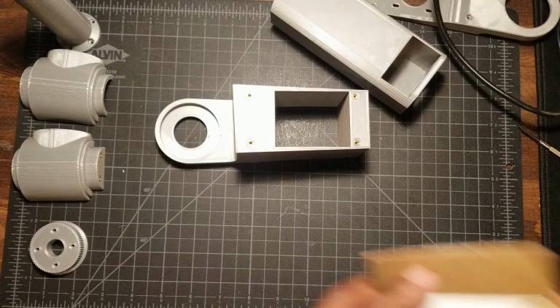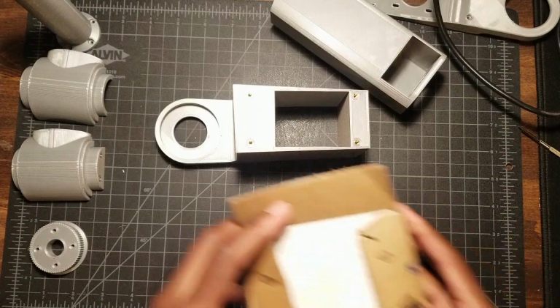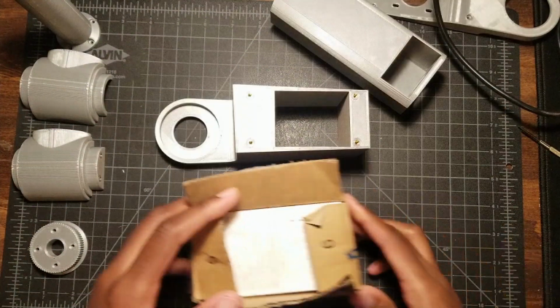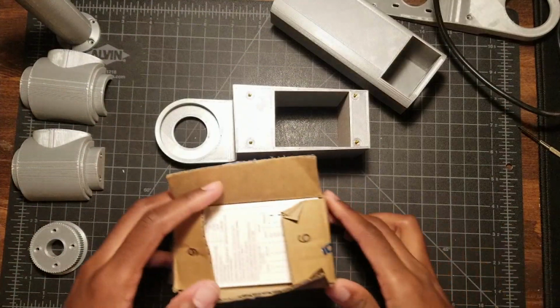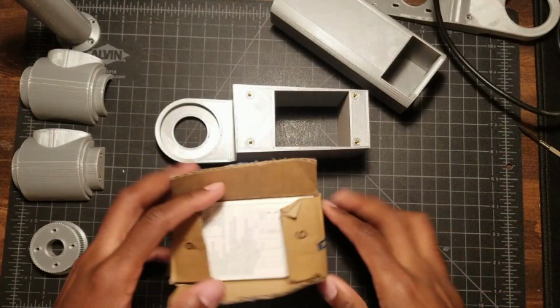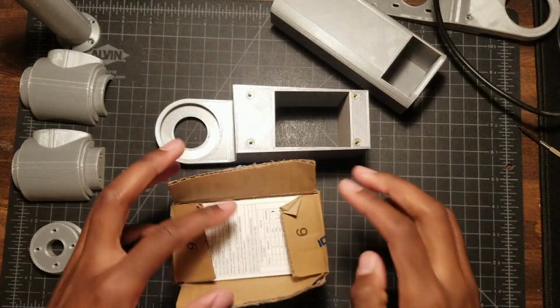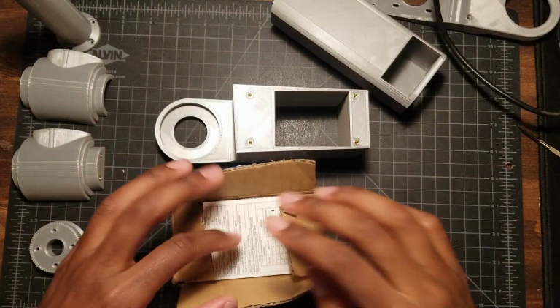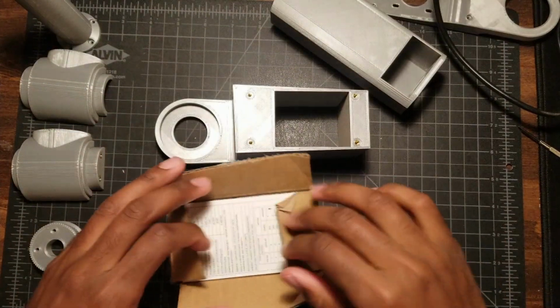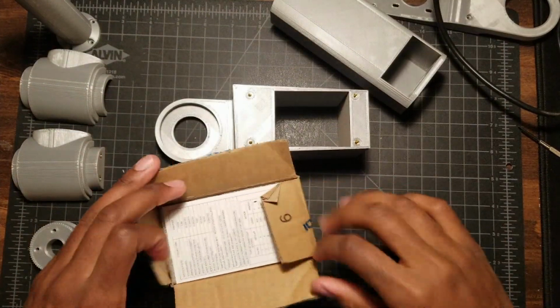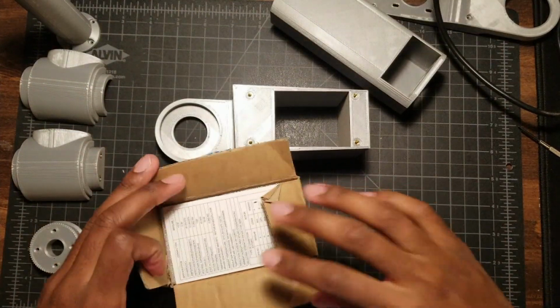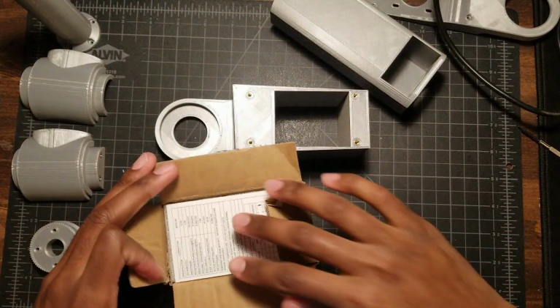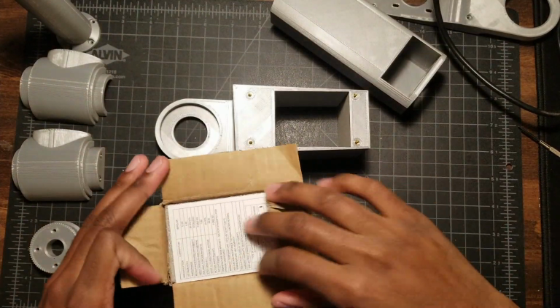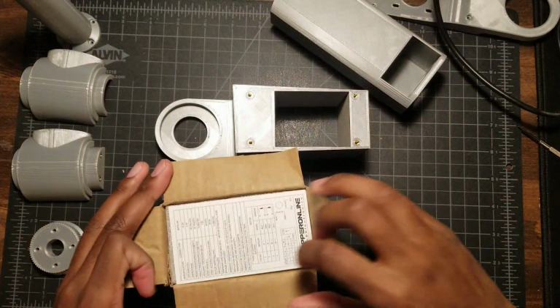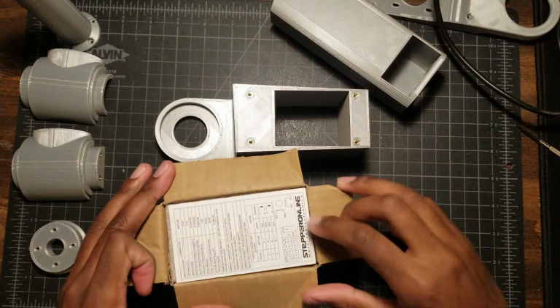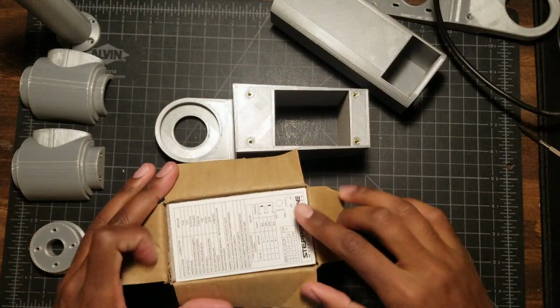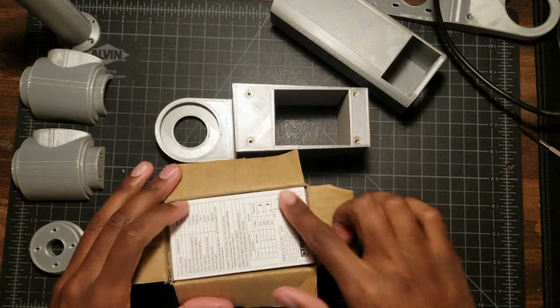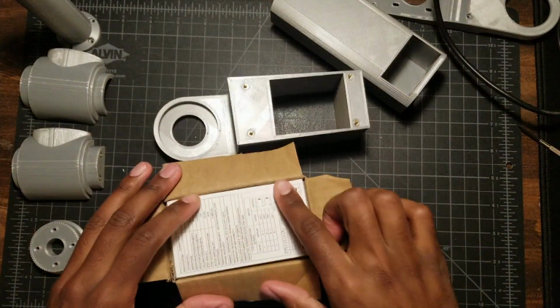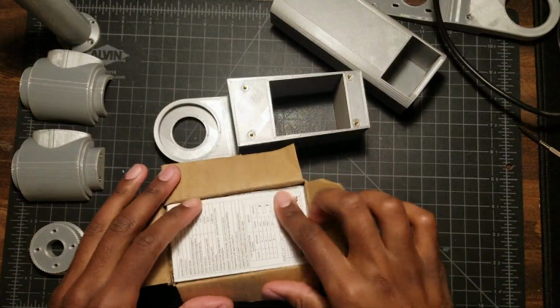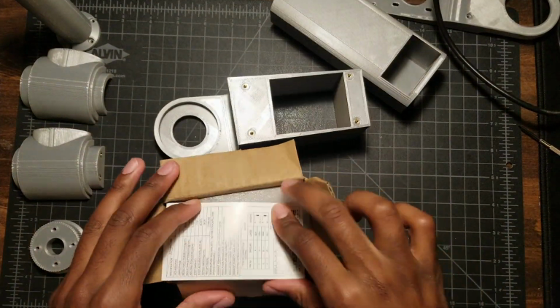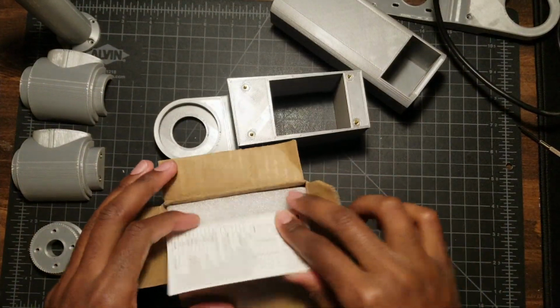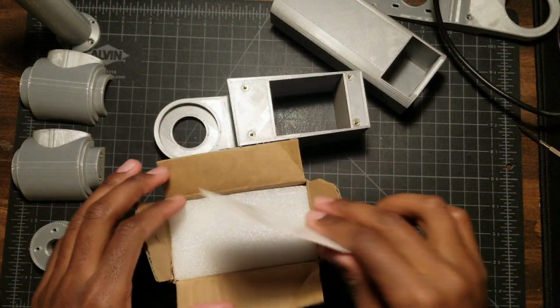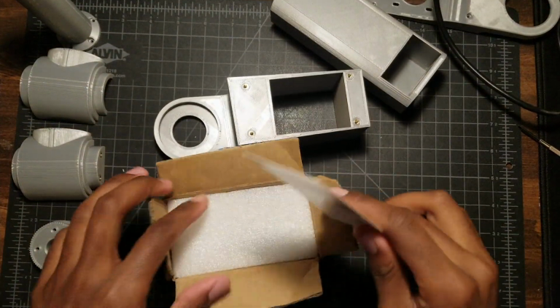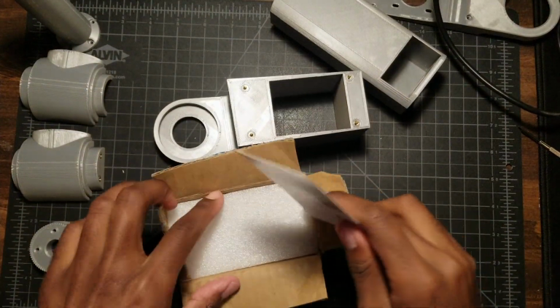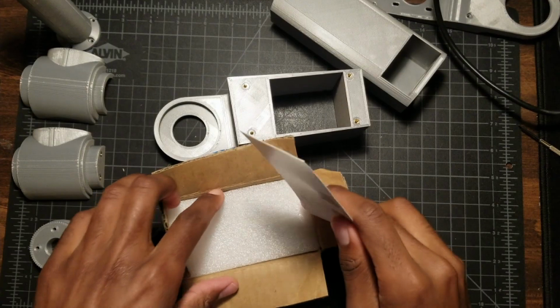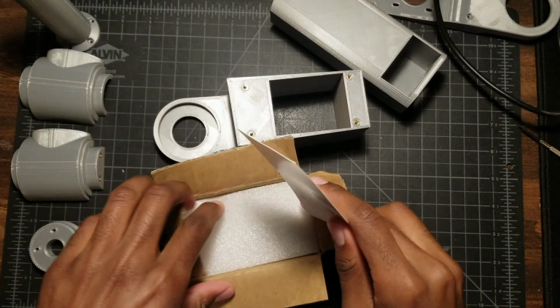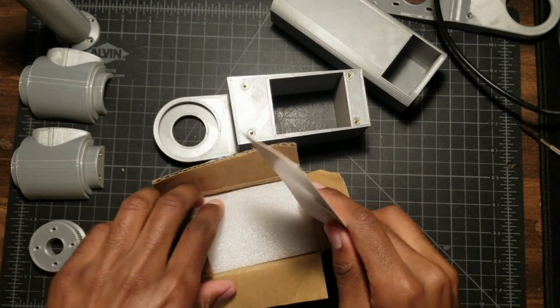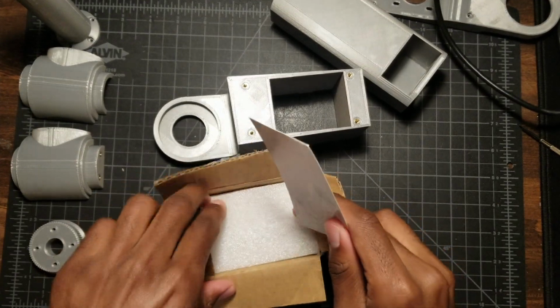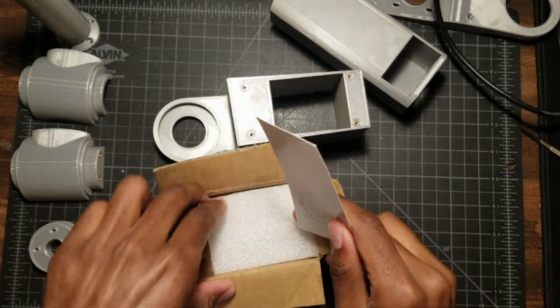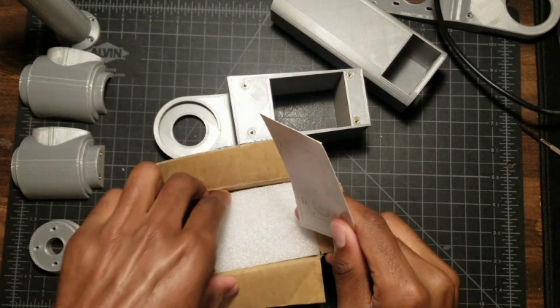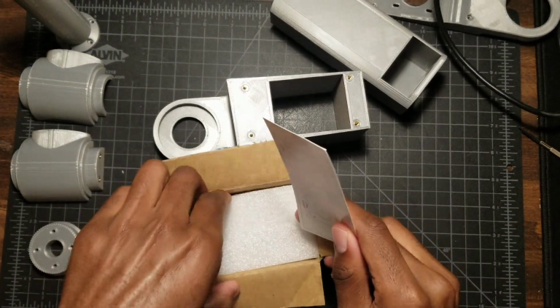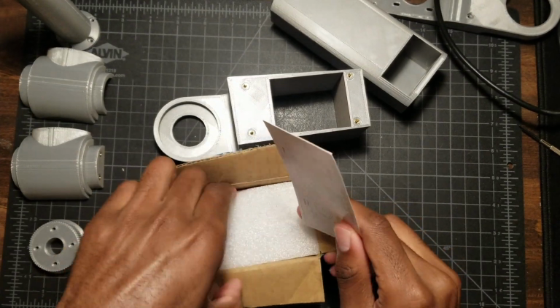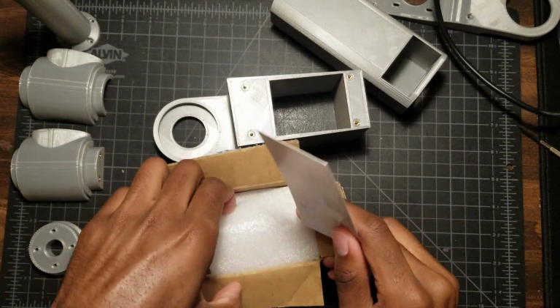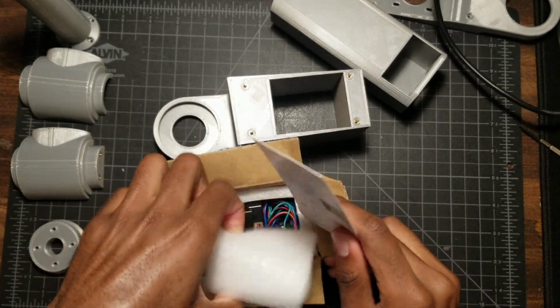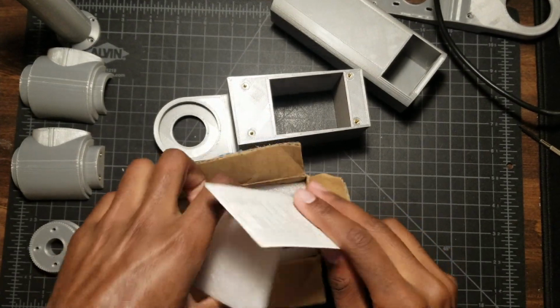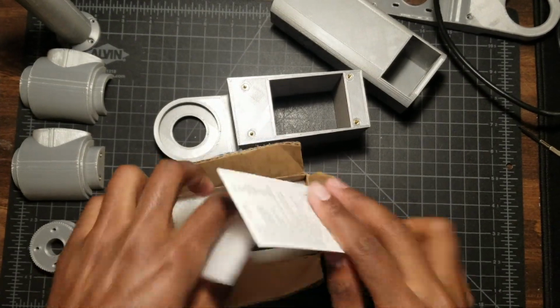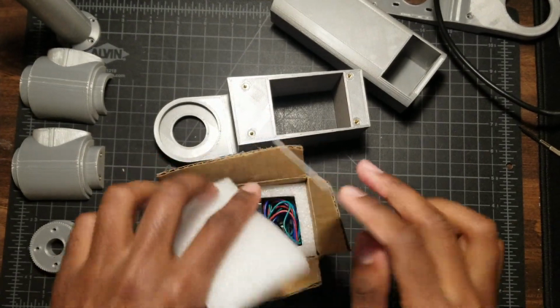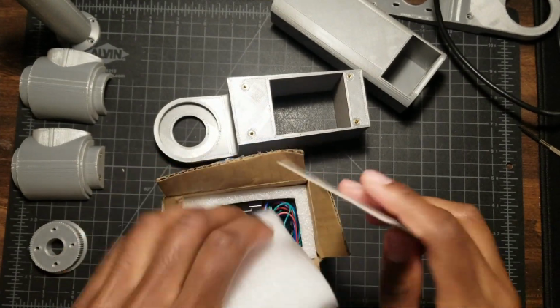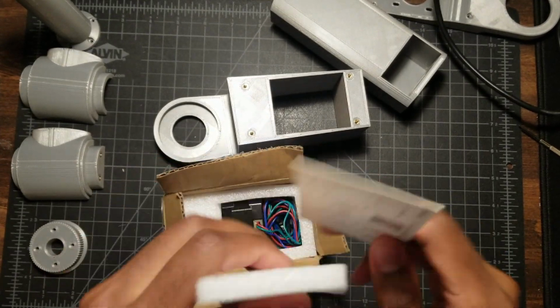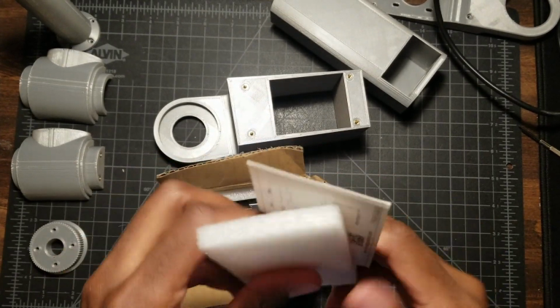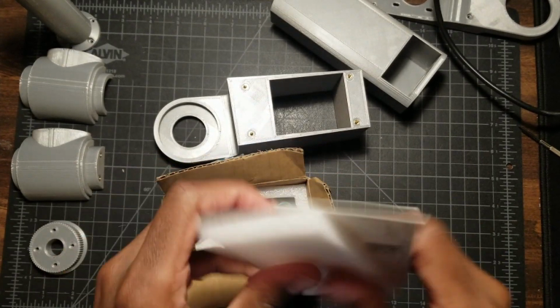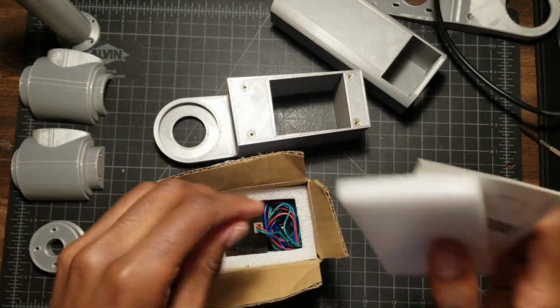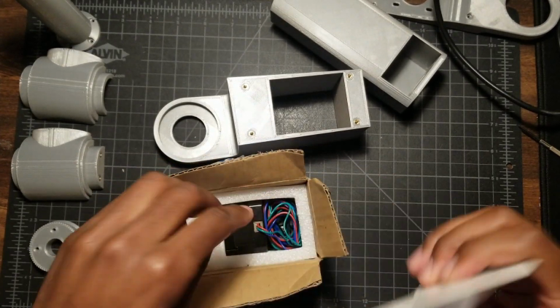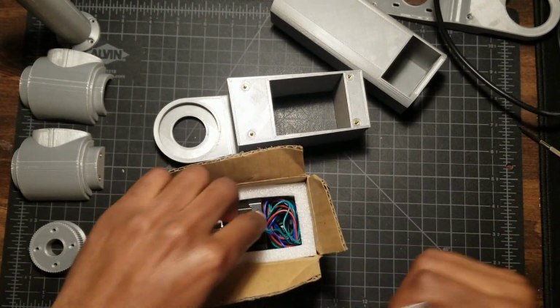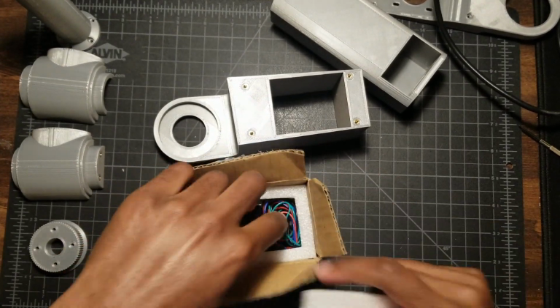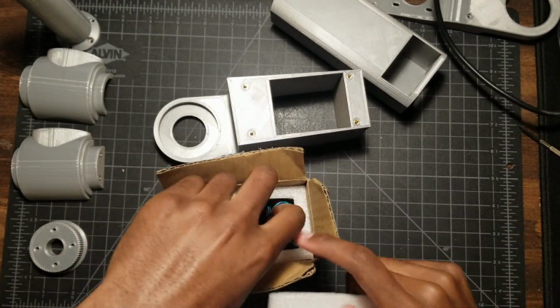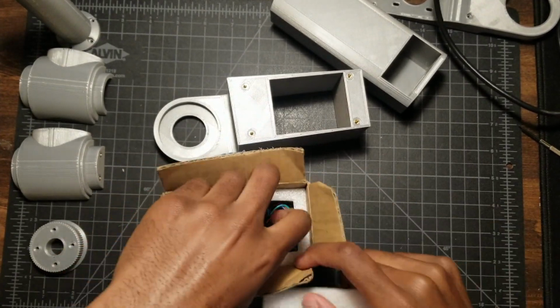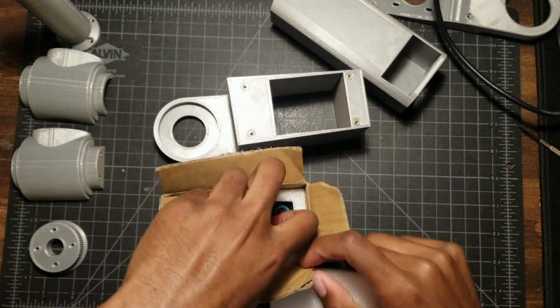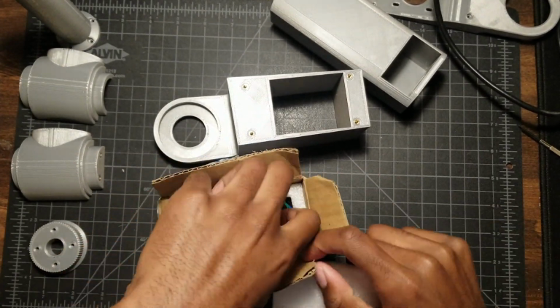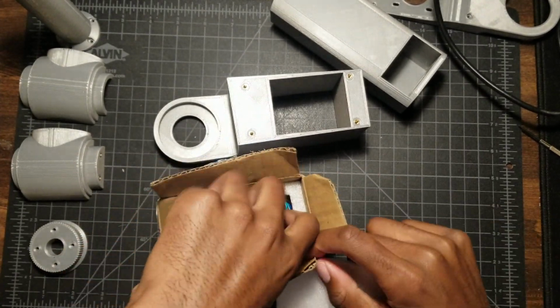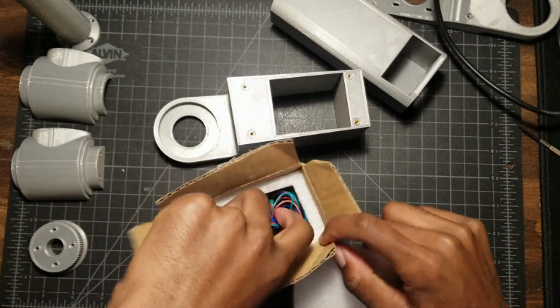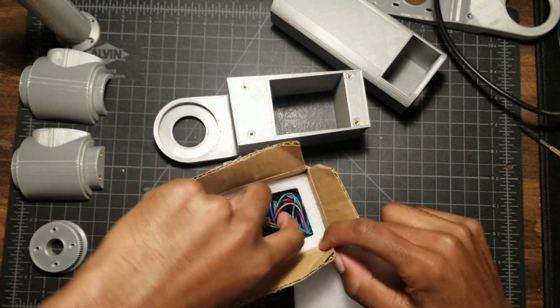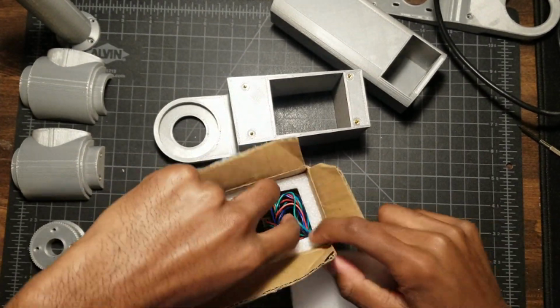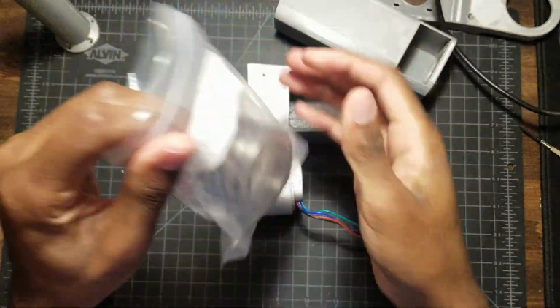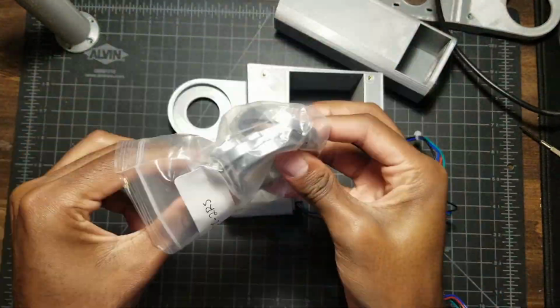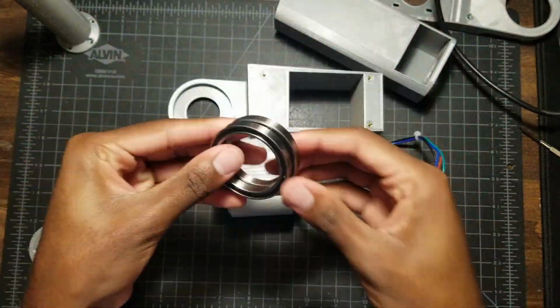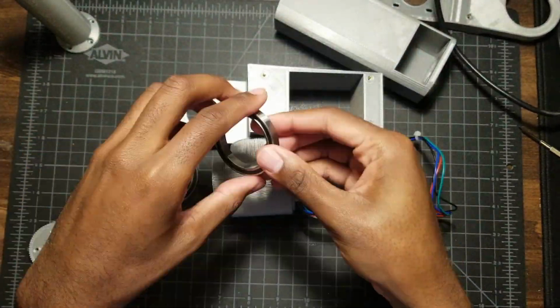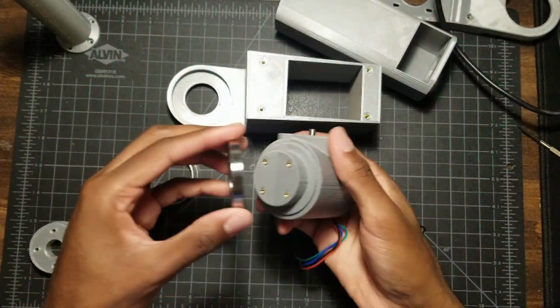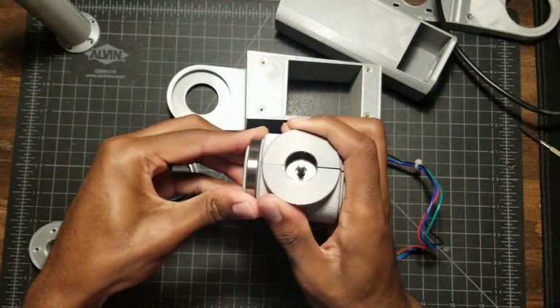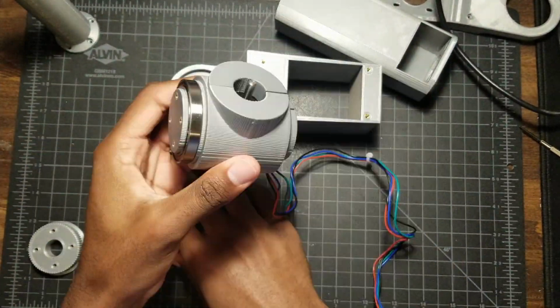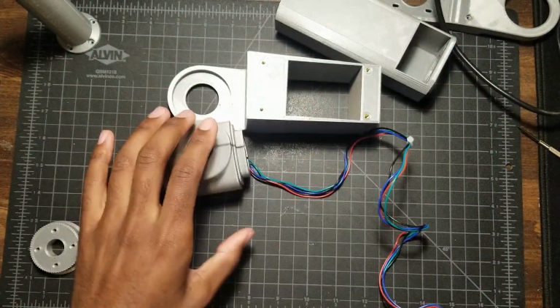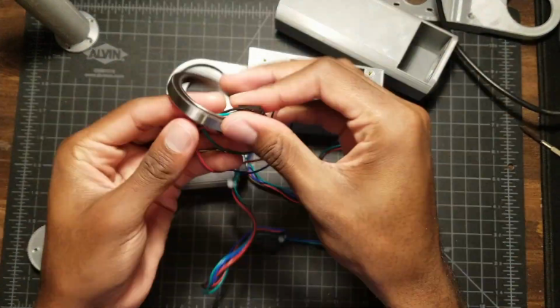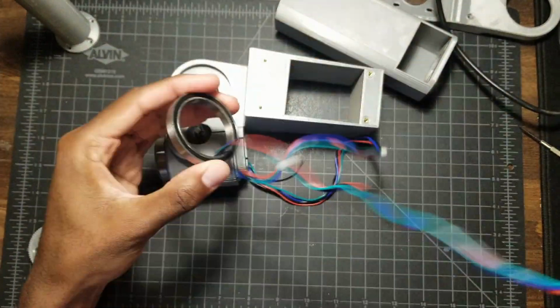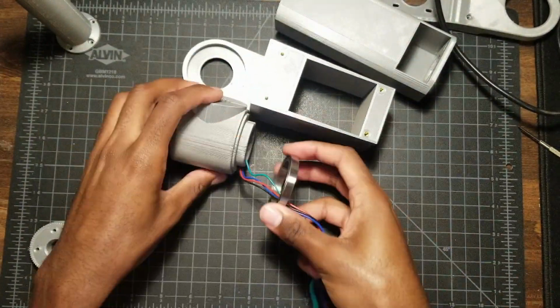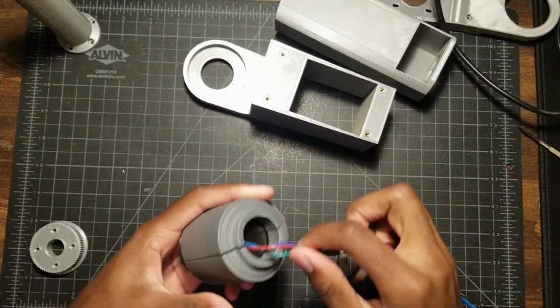With all the printed parts prepared, I started assembling the entire thing with the stepper motors and other components.